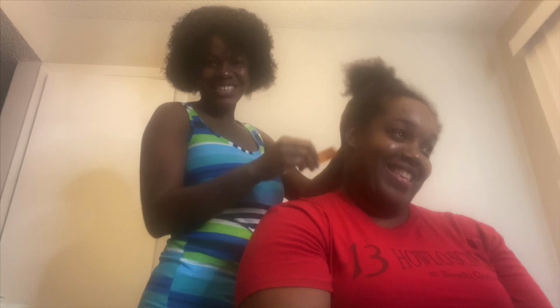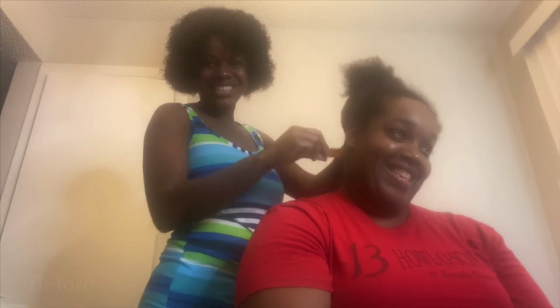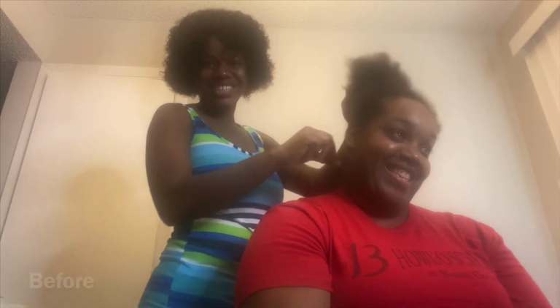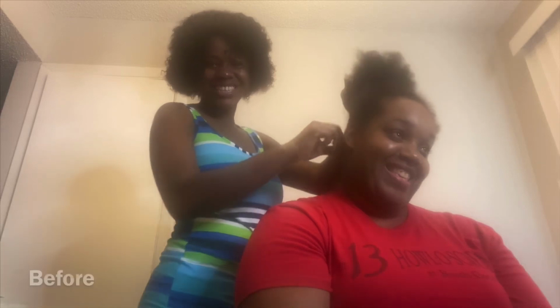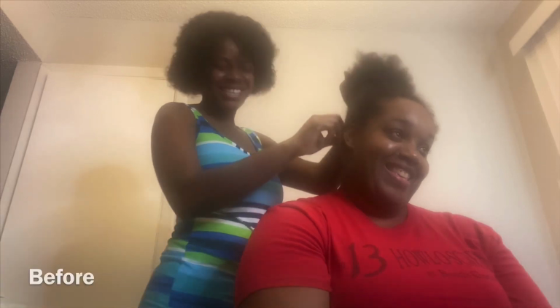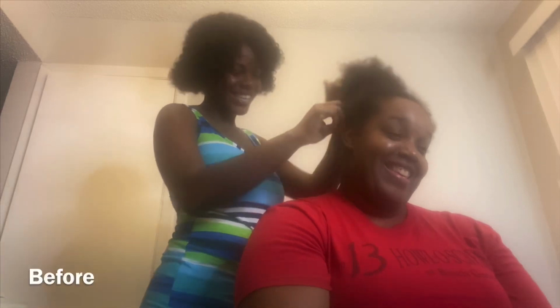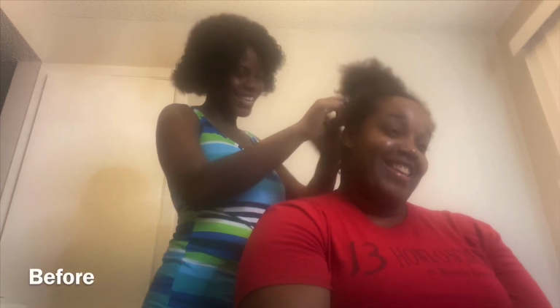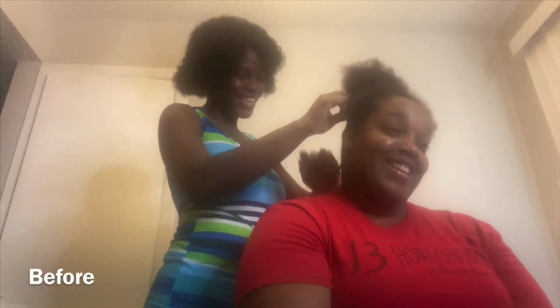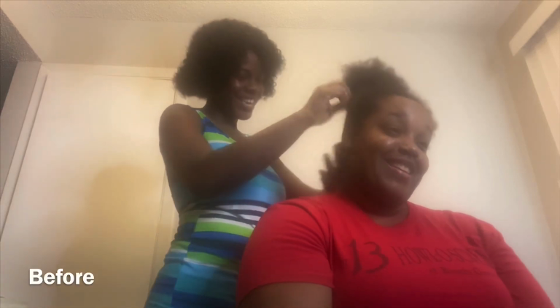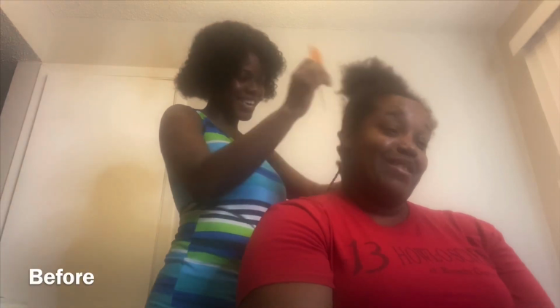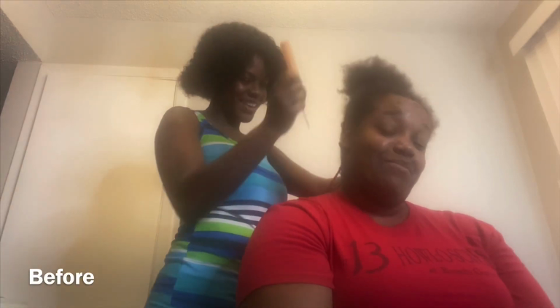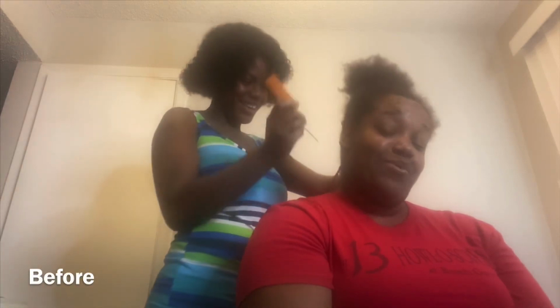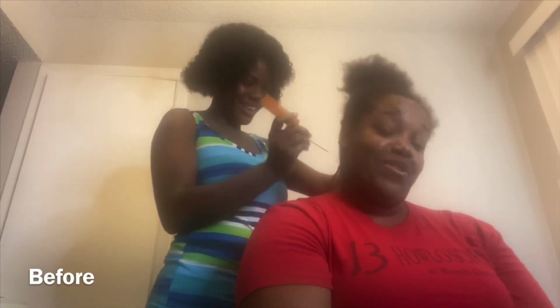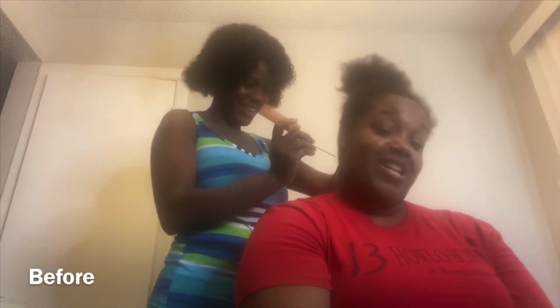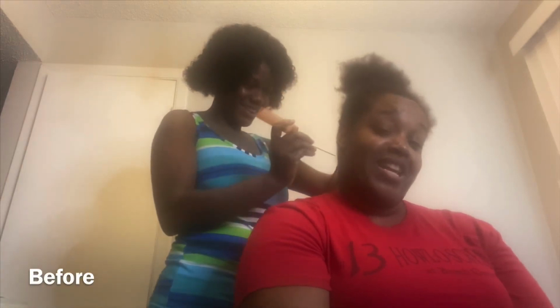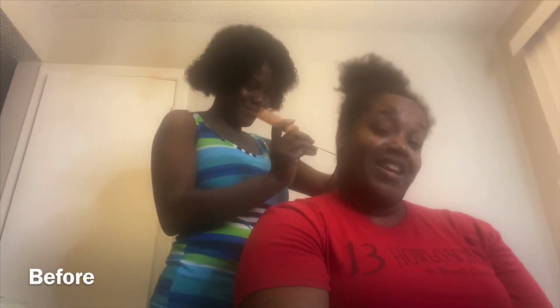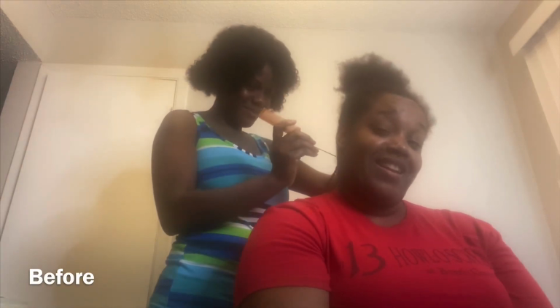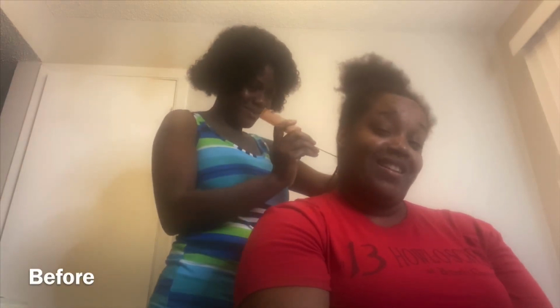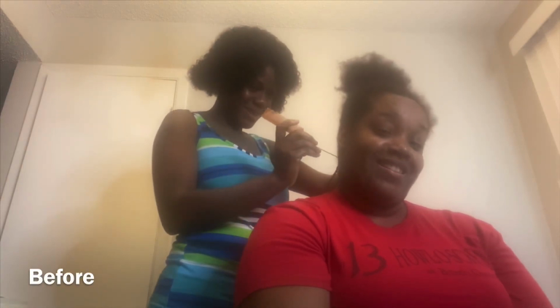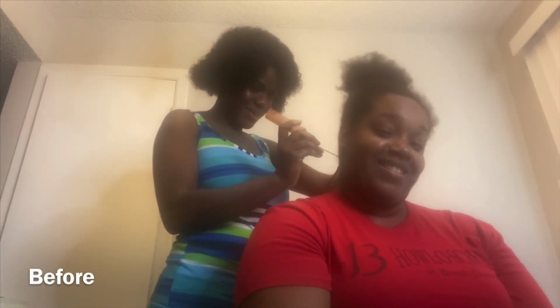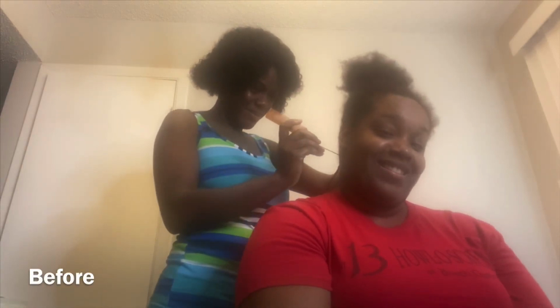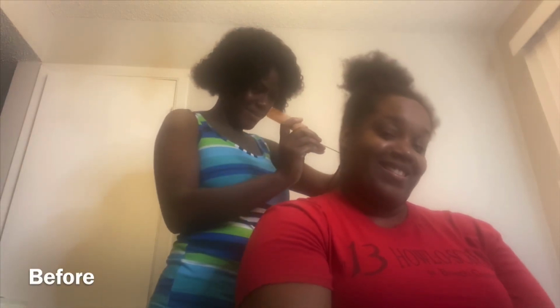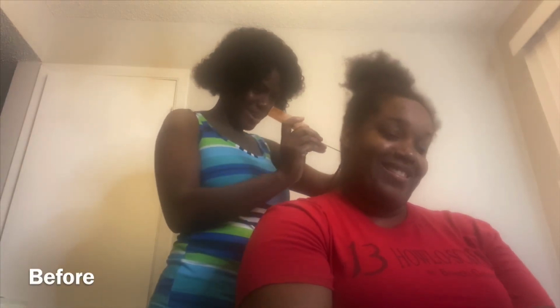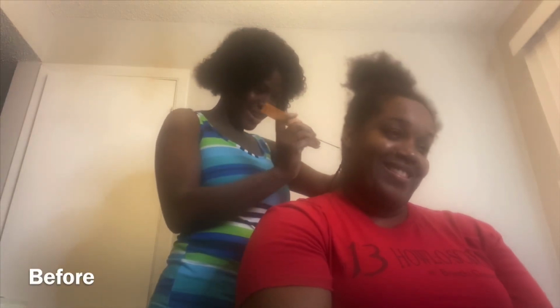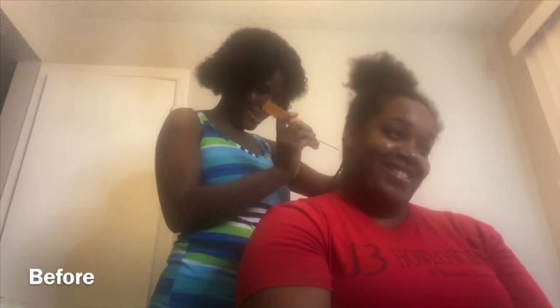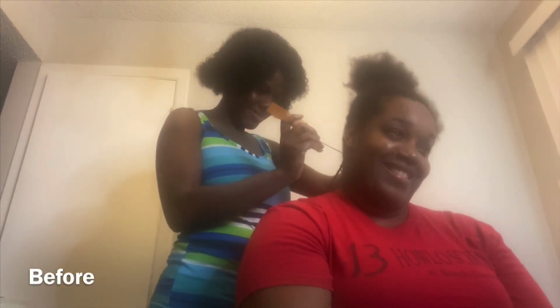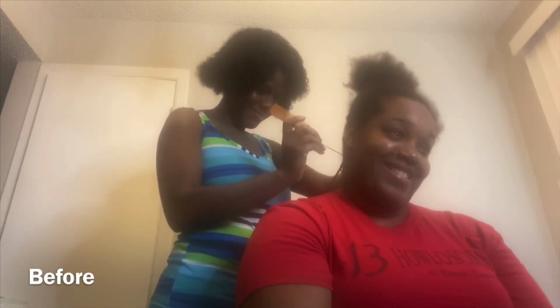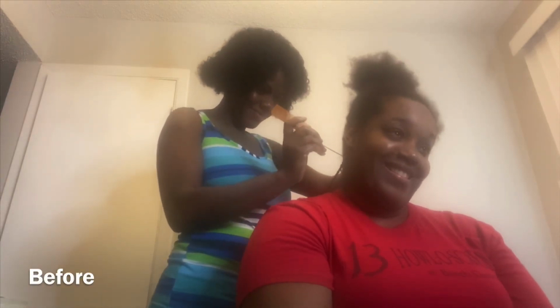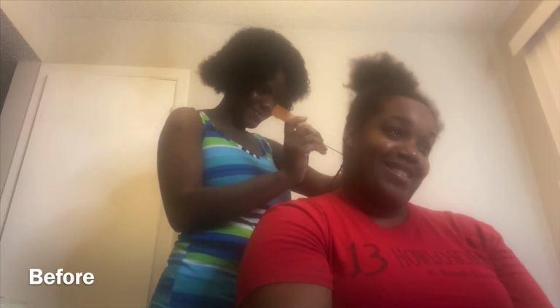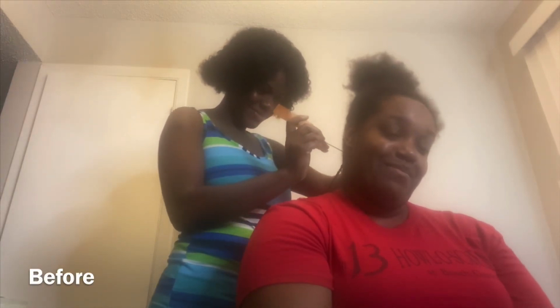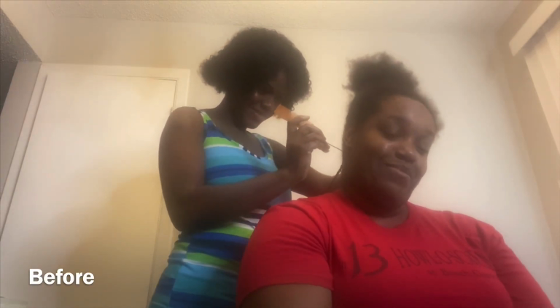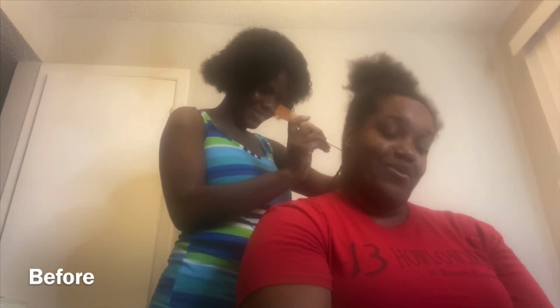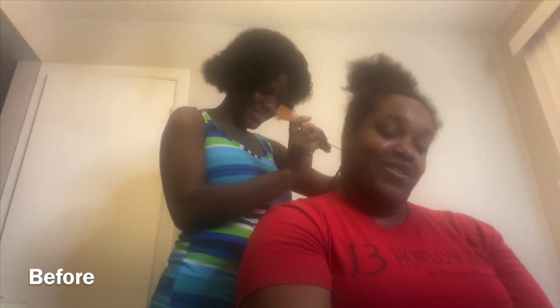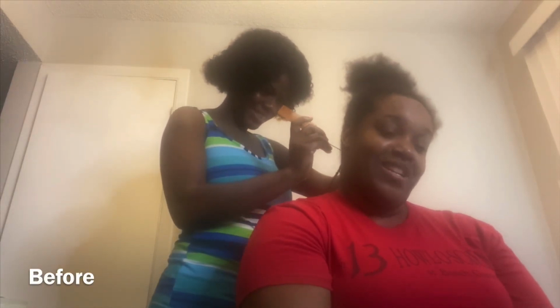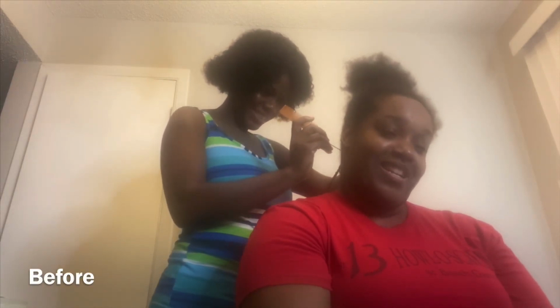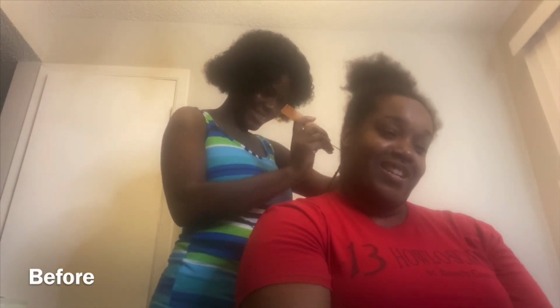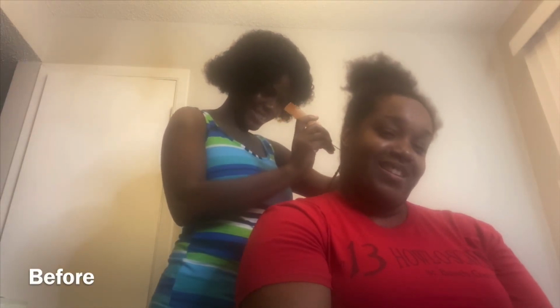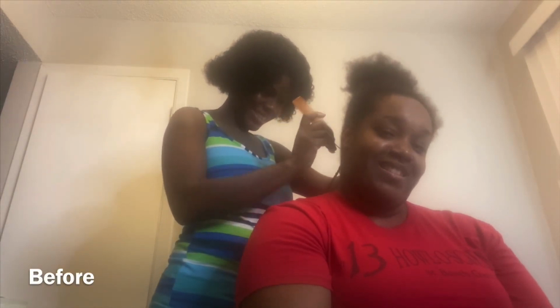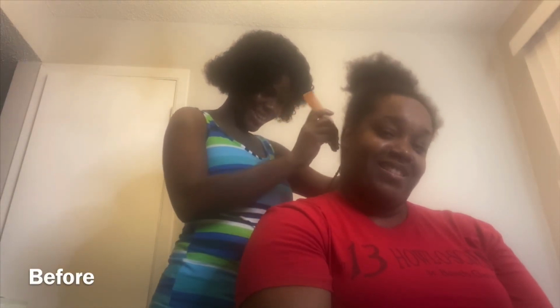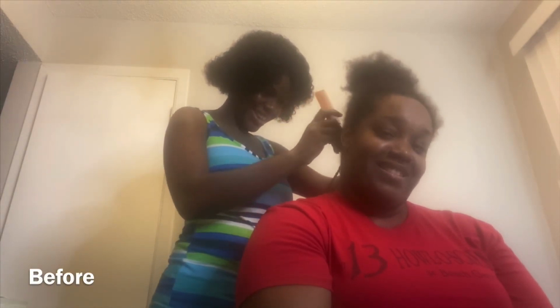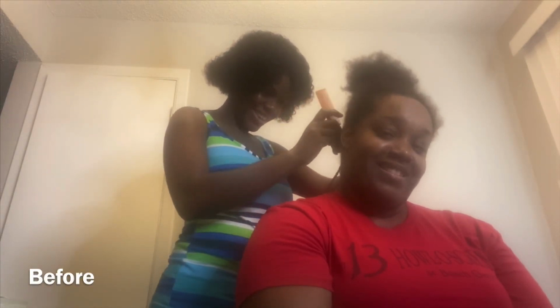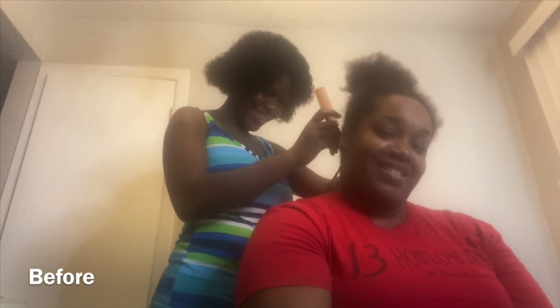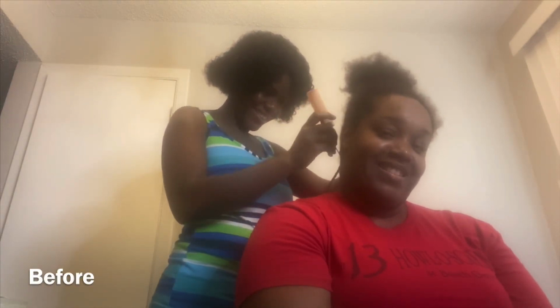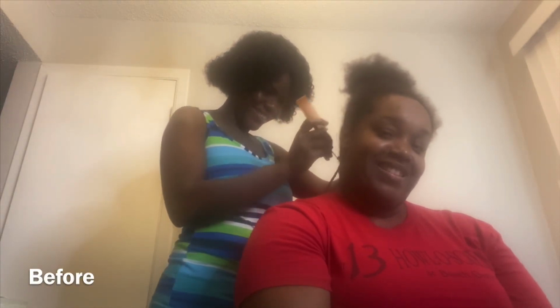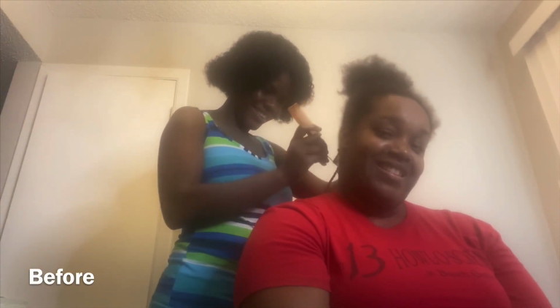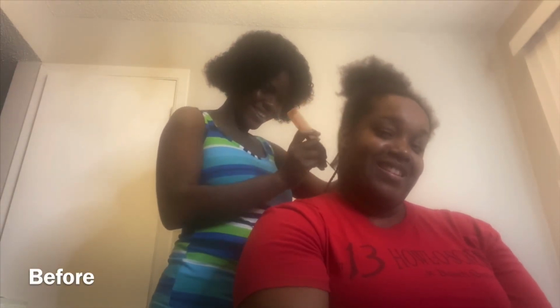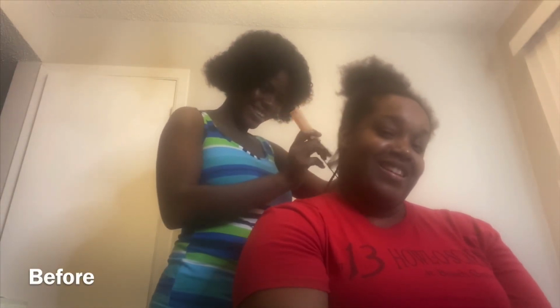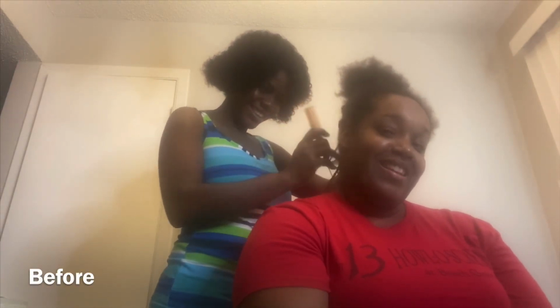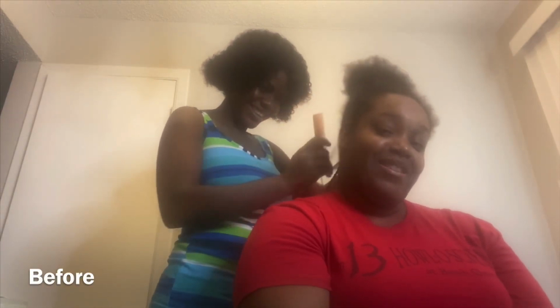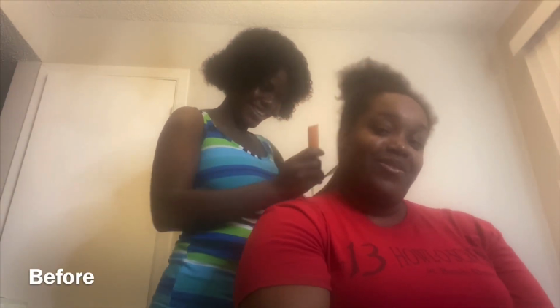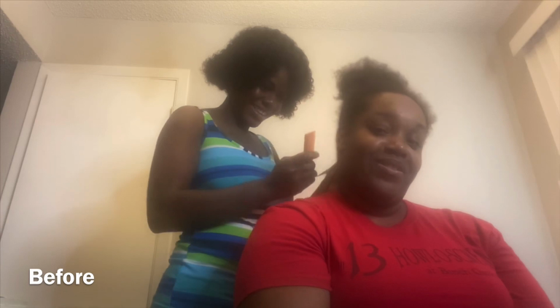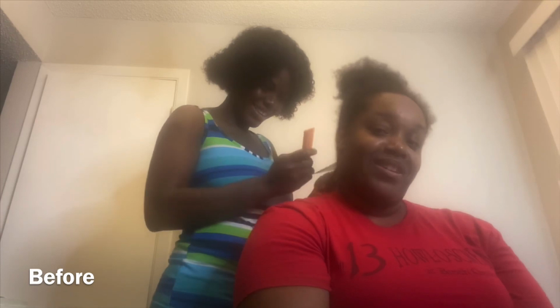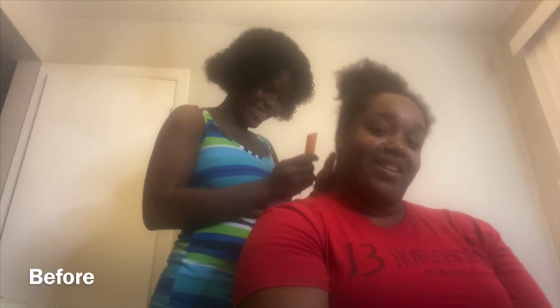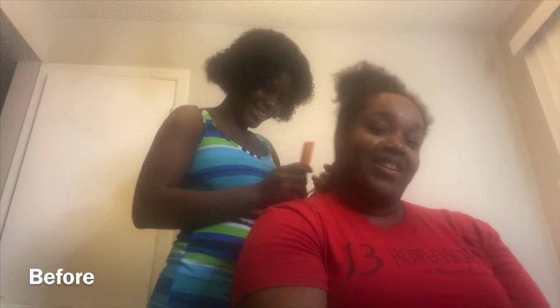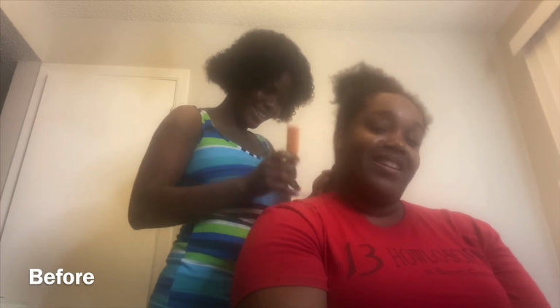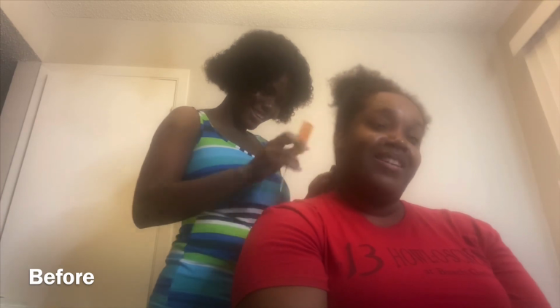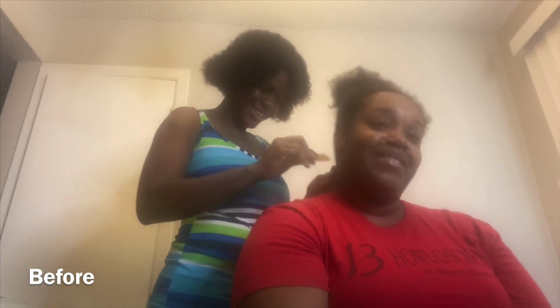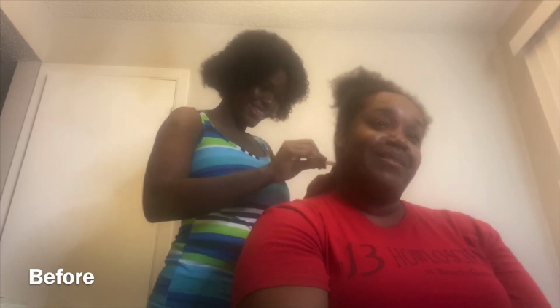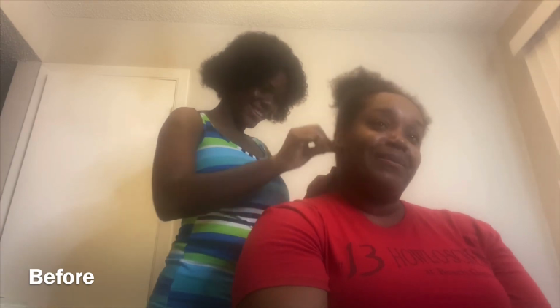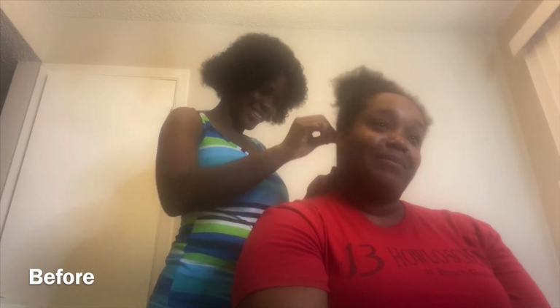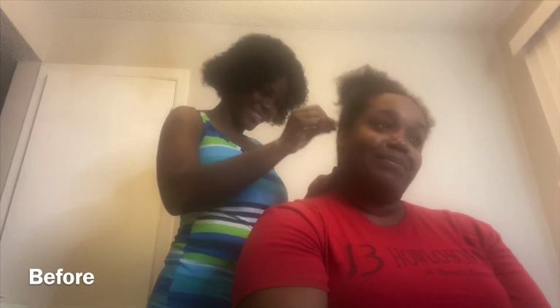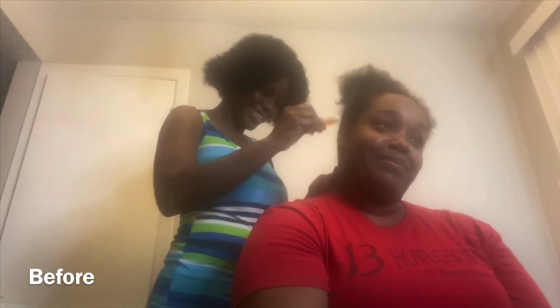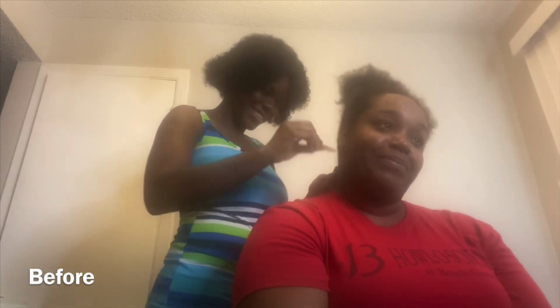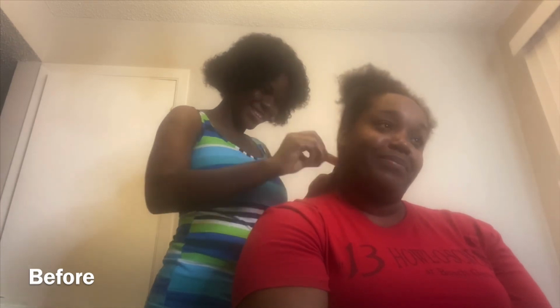Good morning. Good morning, Rebecca. Good morning. How are you doing? Doing good. That's good.